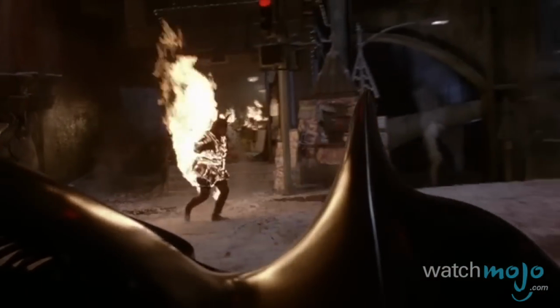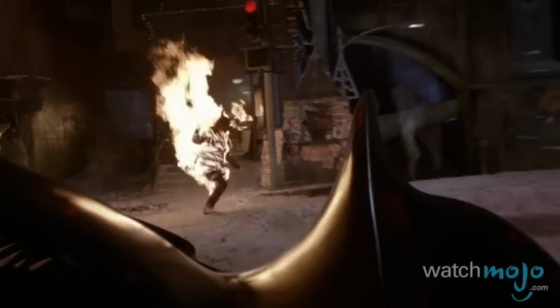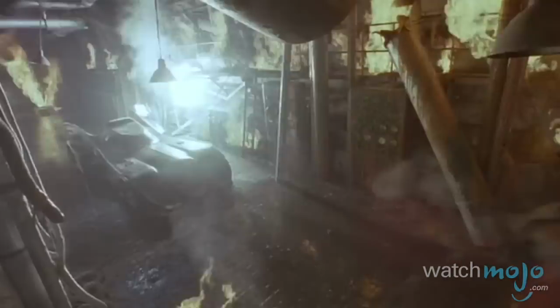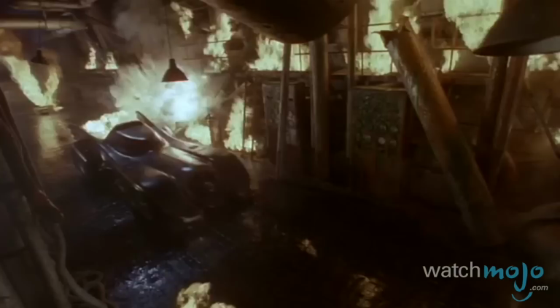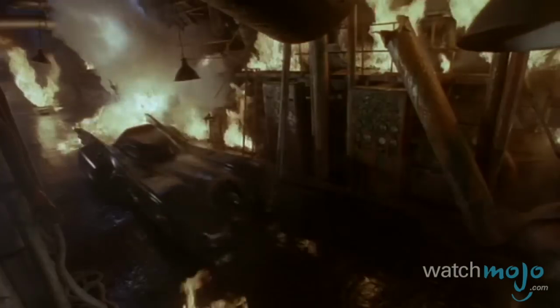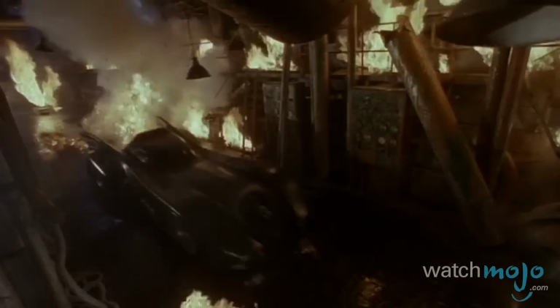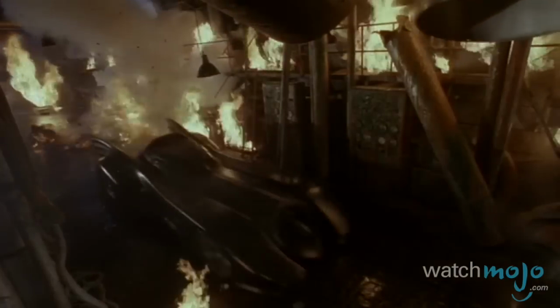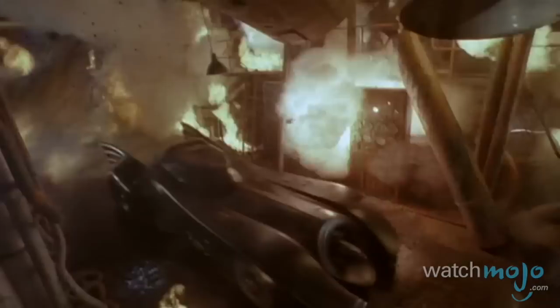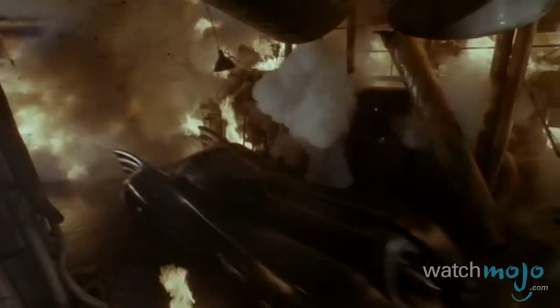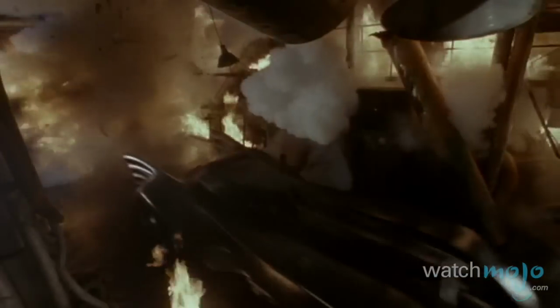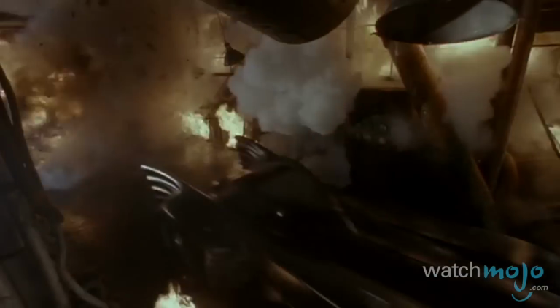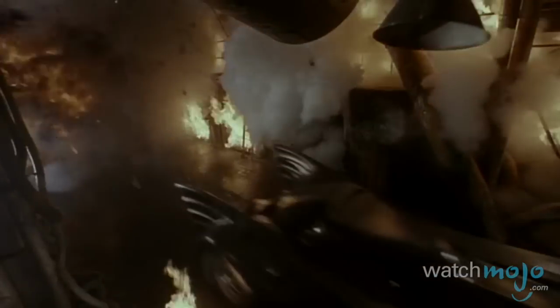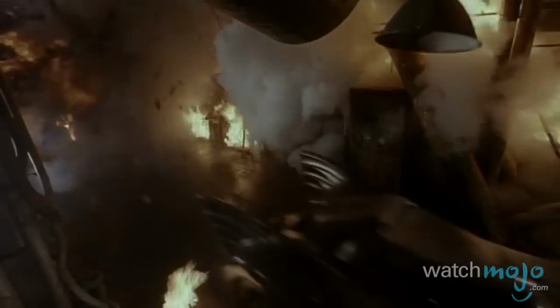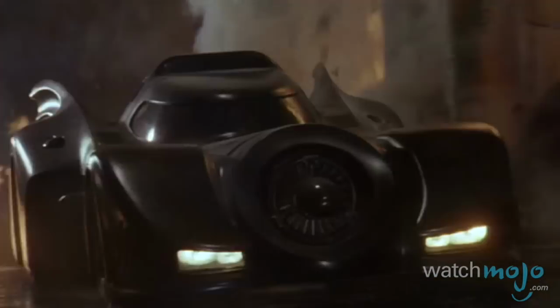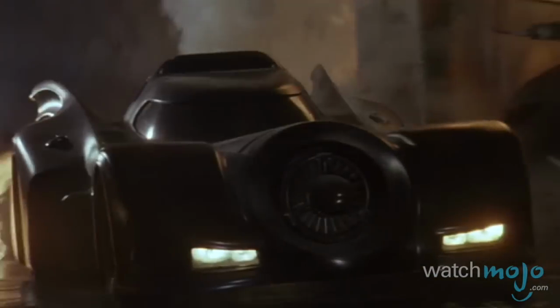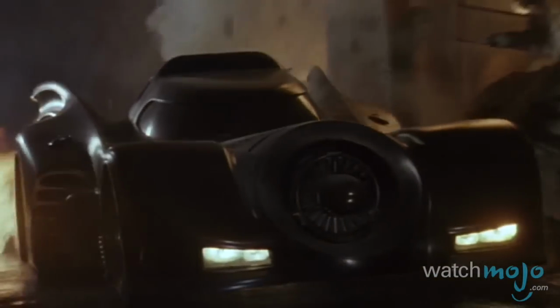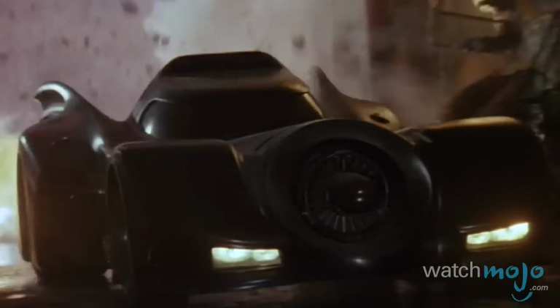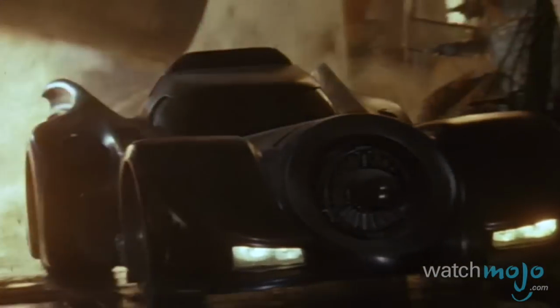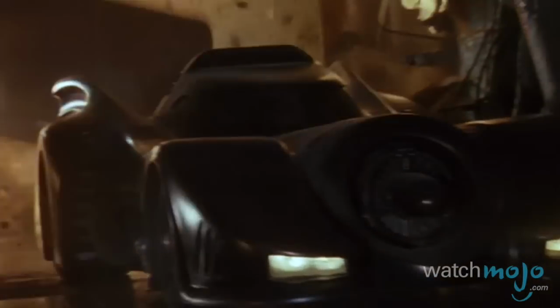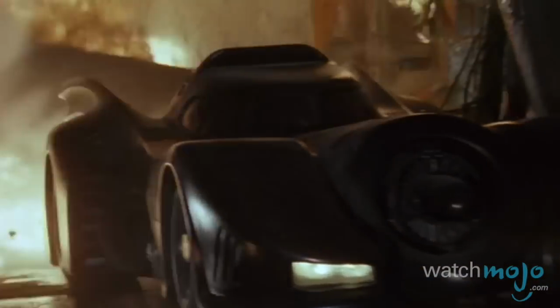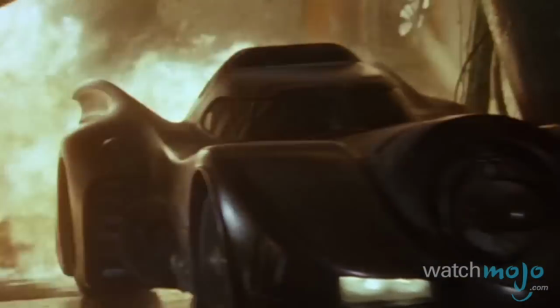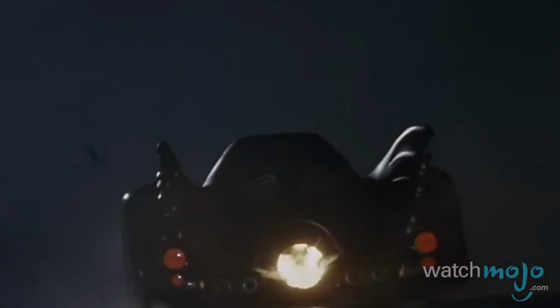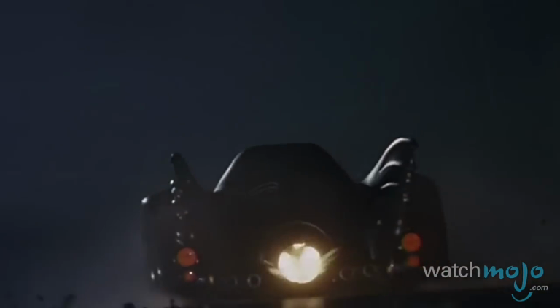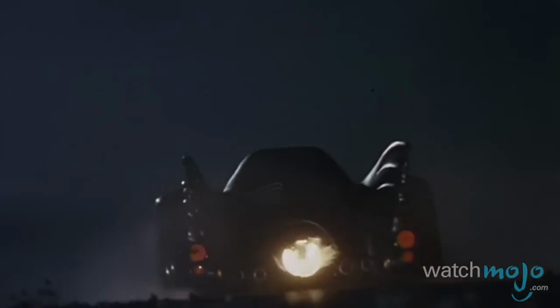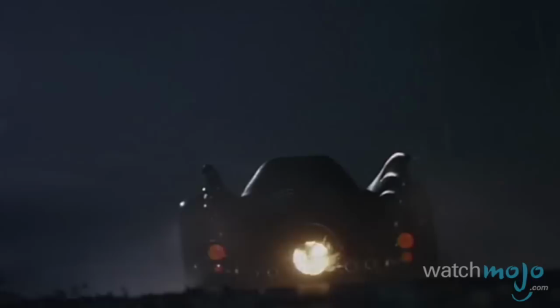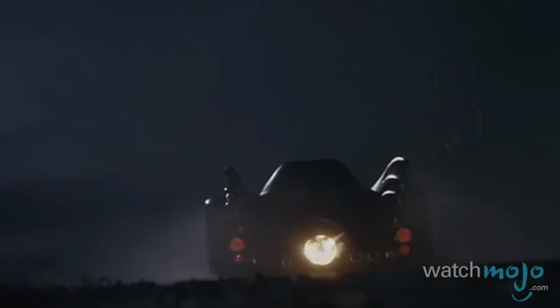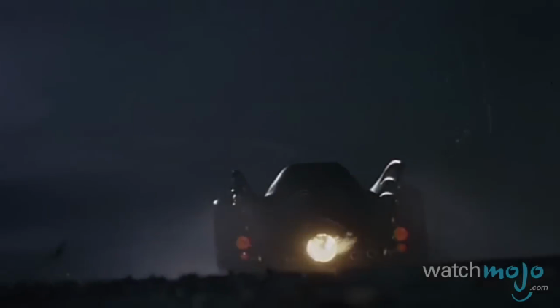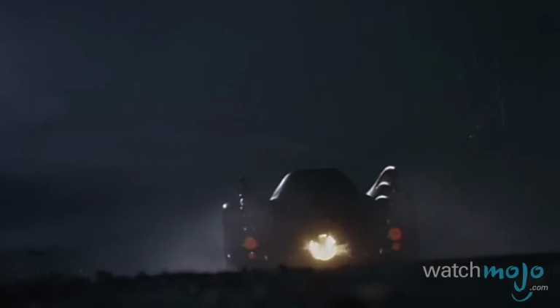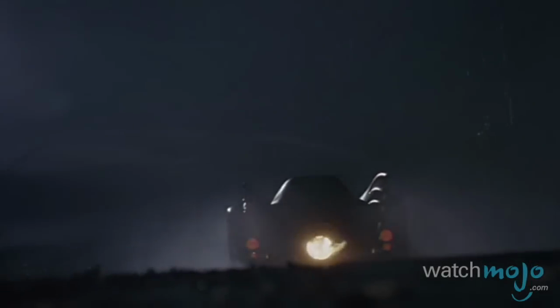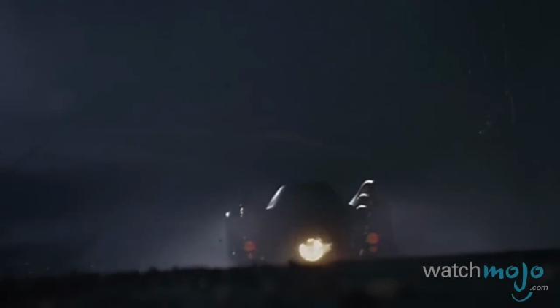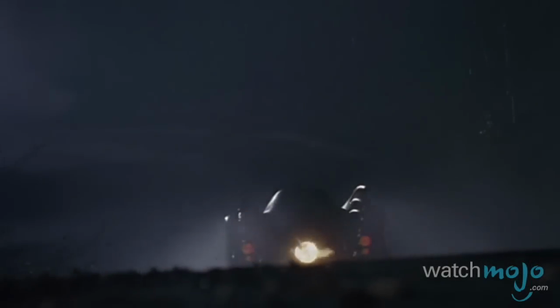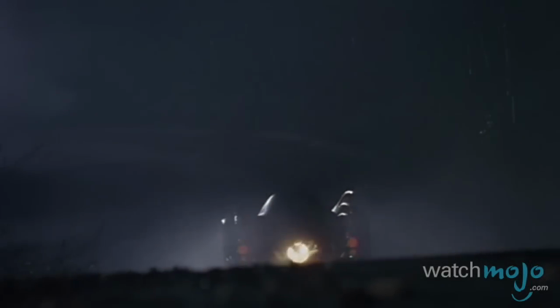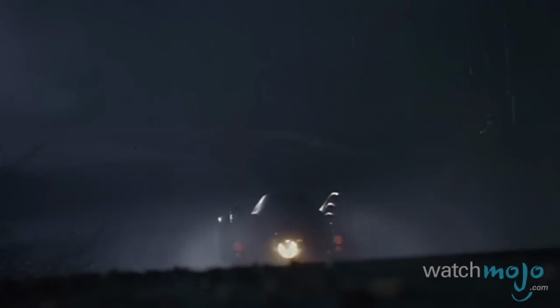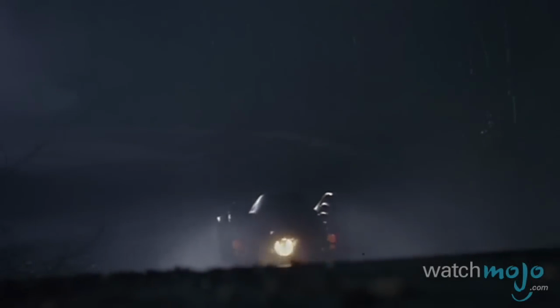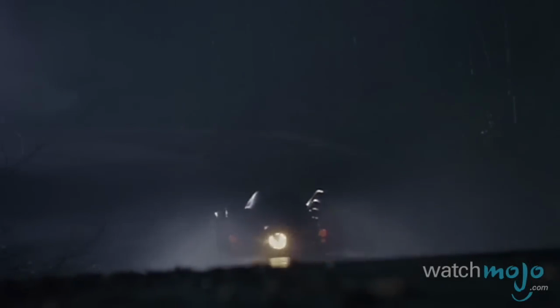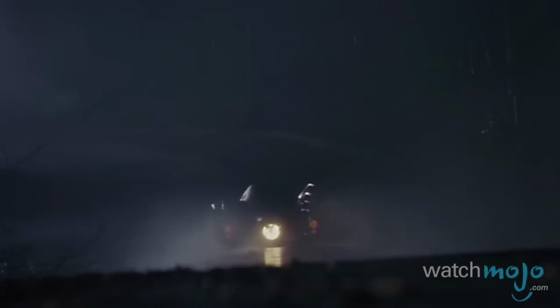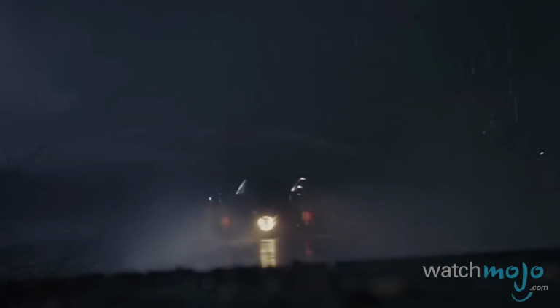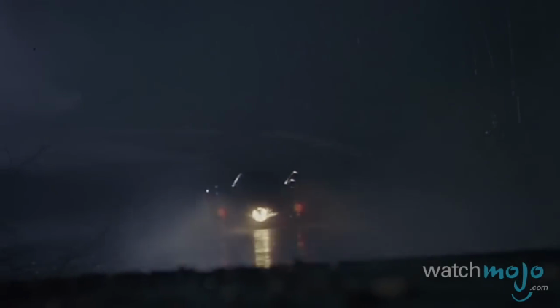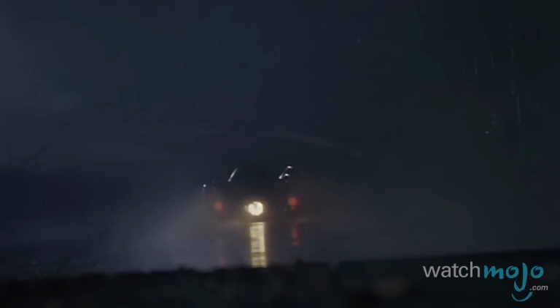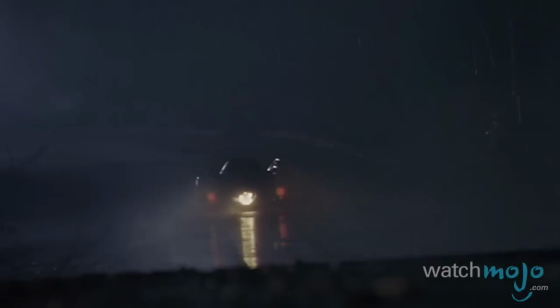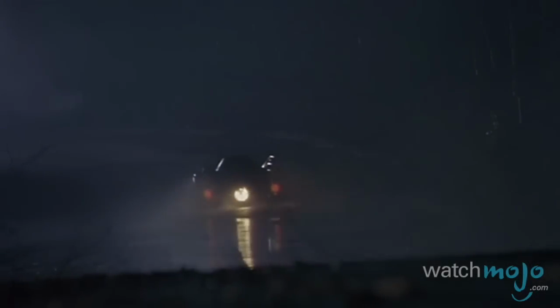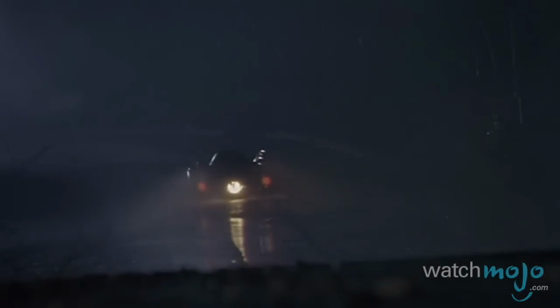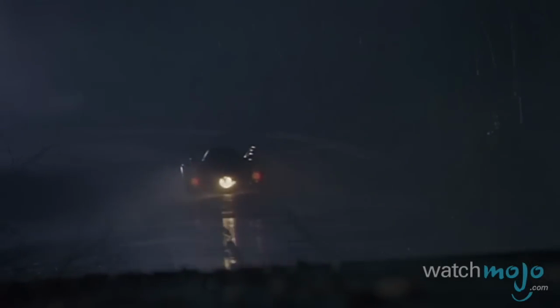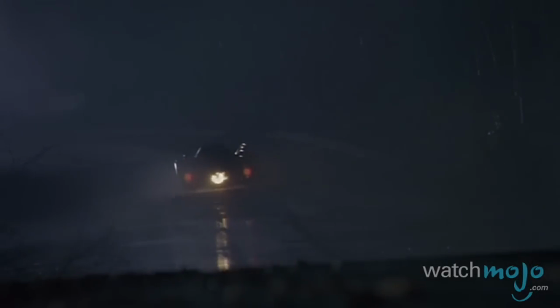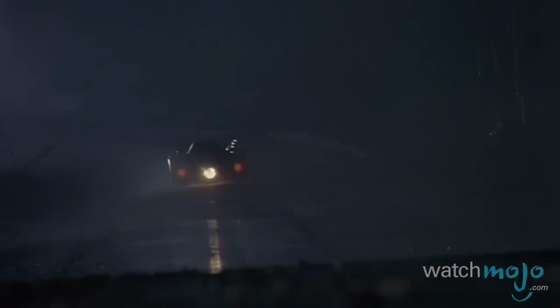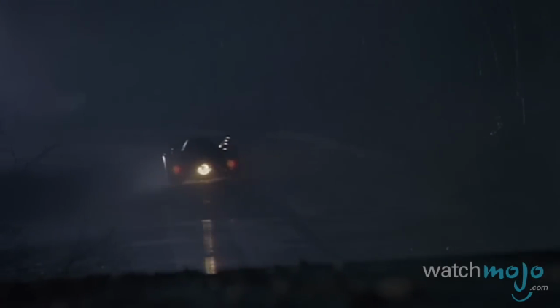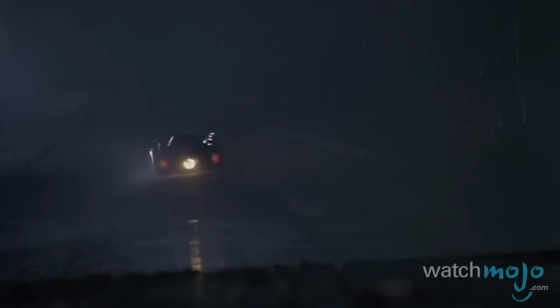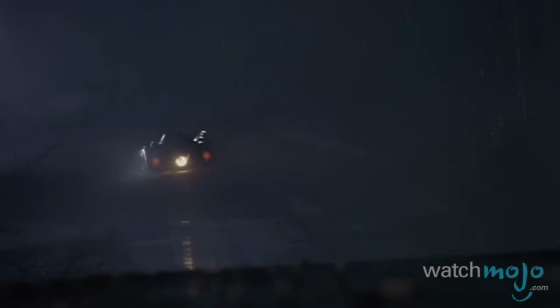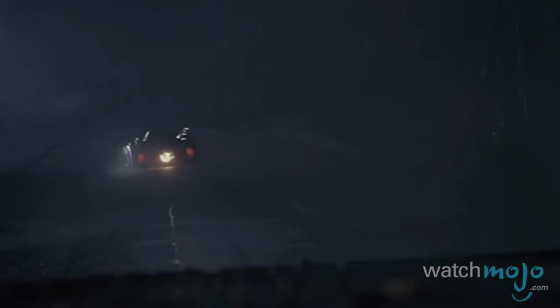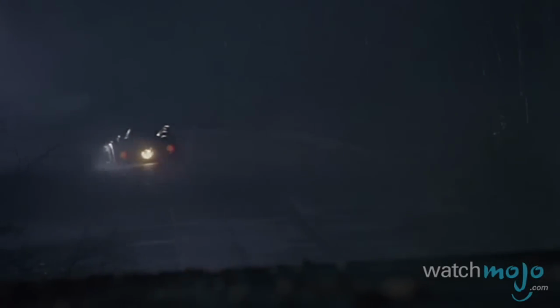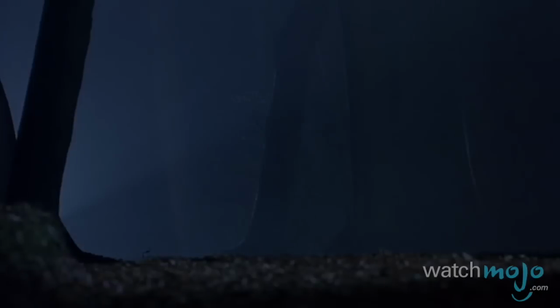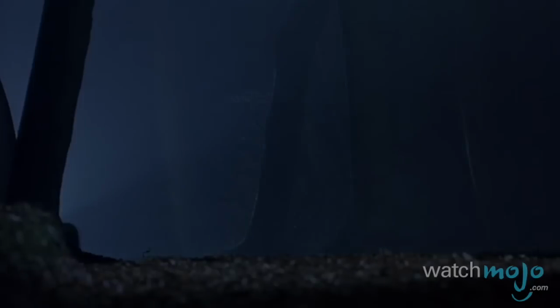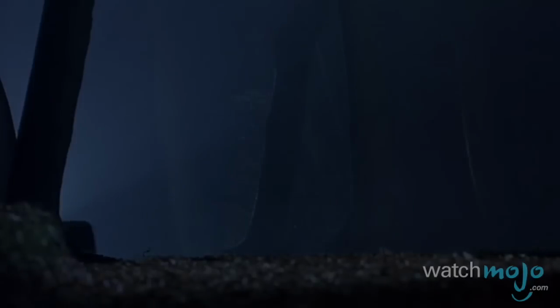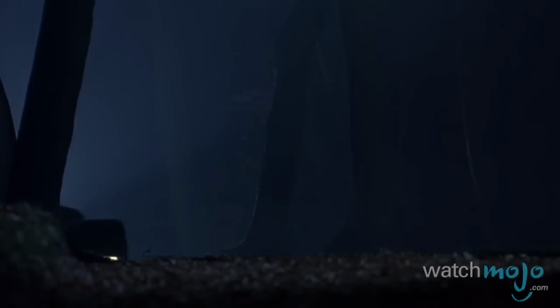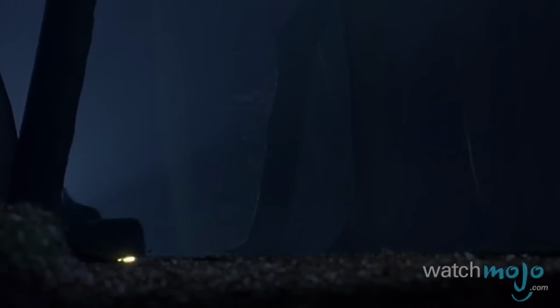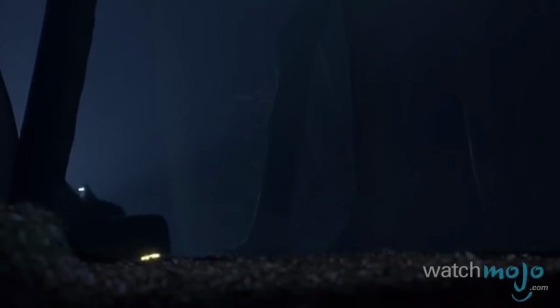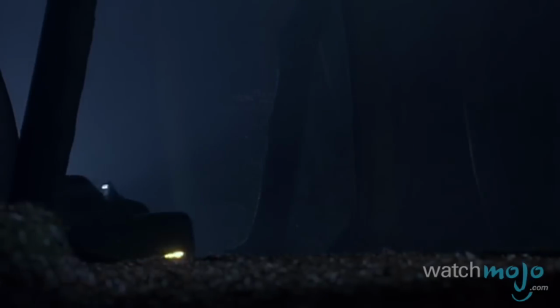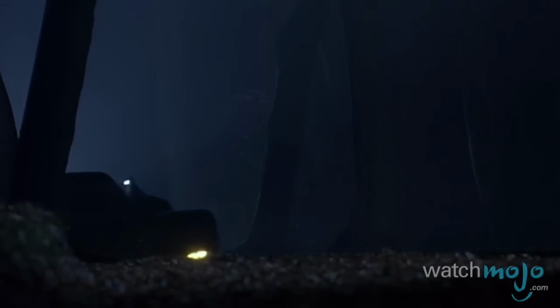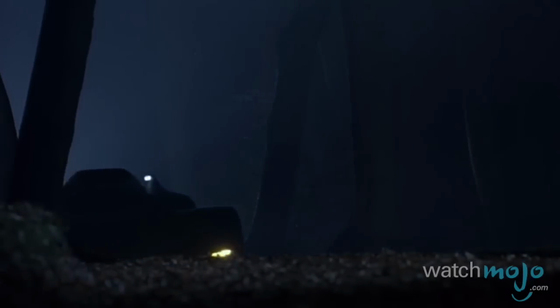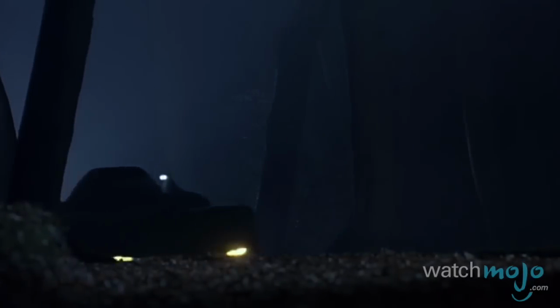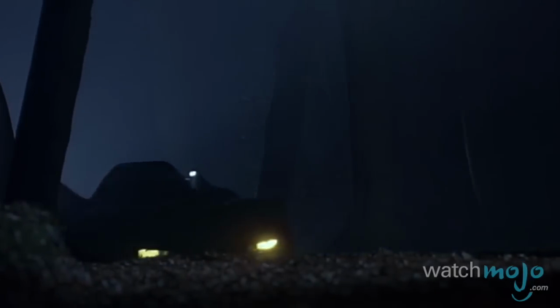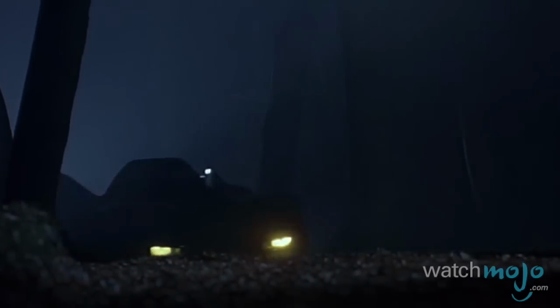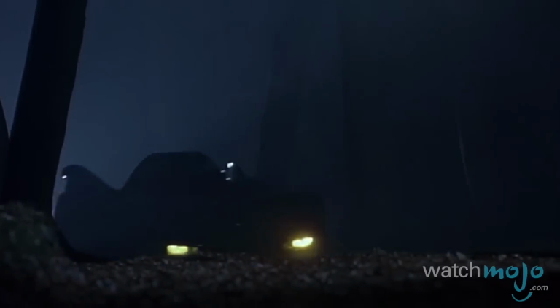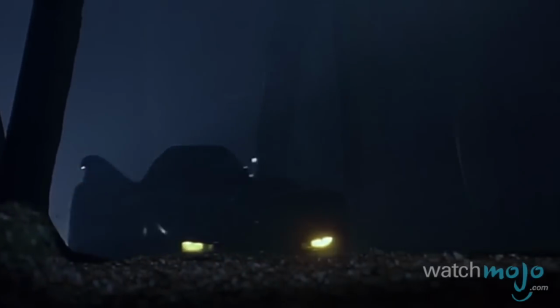An icon on four wheels to this day, the Keaton Mobile is the avant-garde and flashy vehicle that all of its successors would emulate and build around.